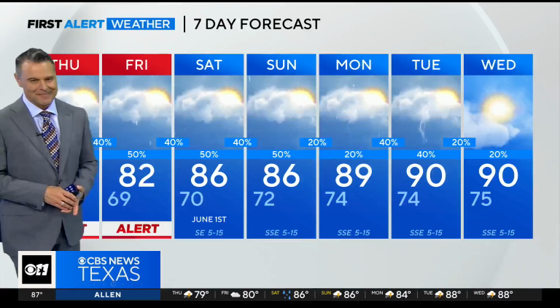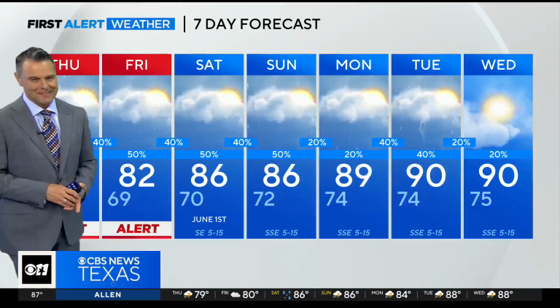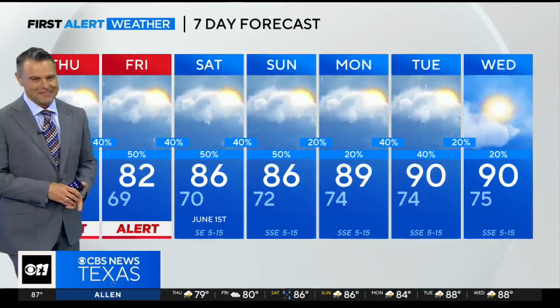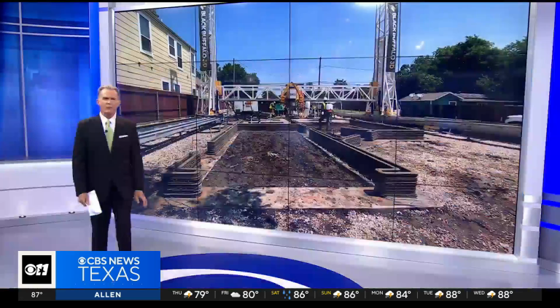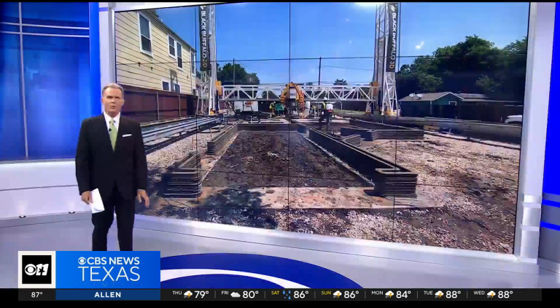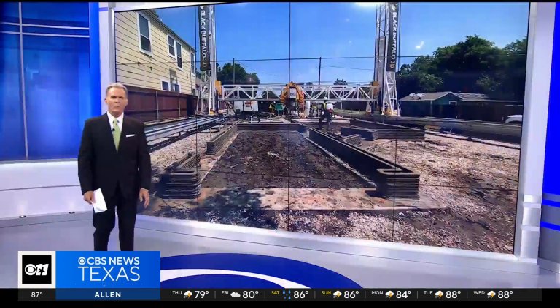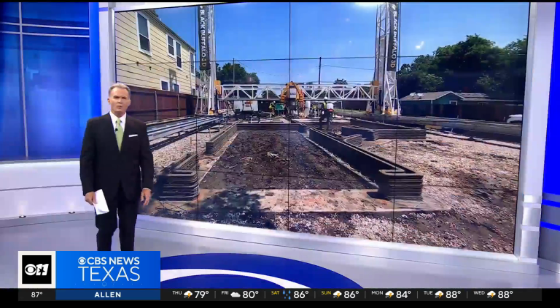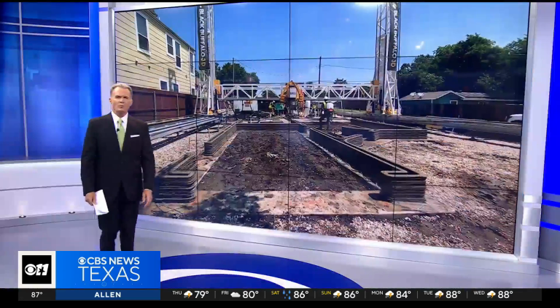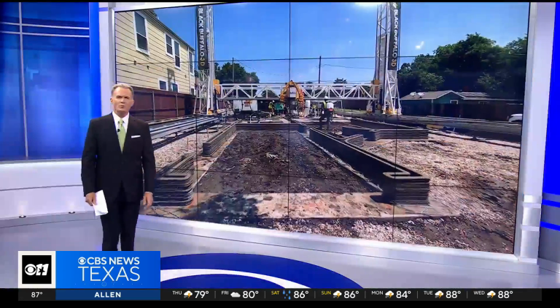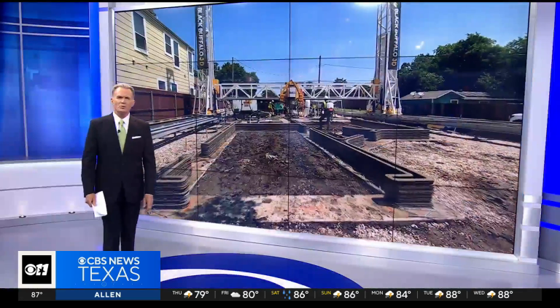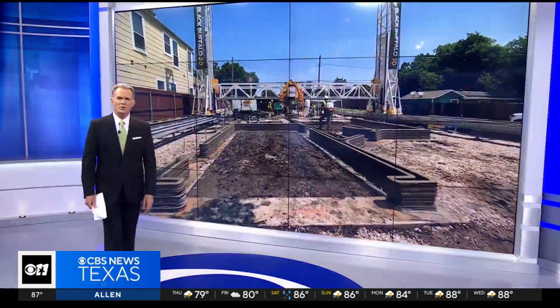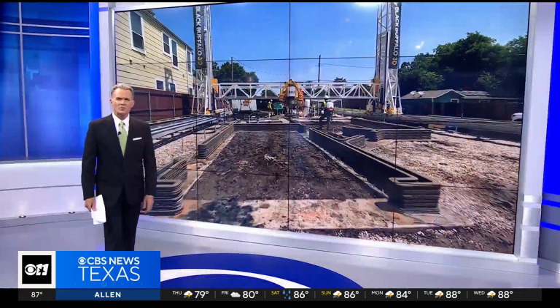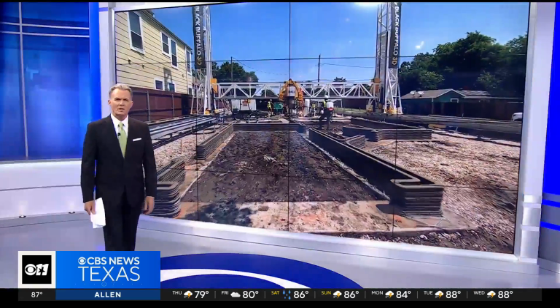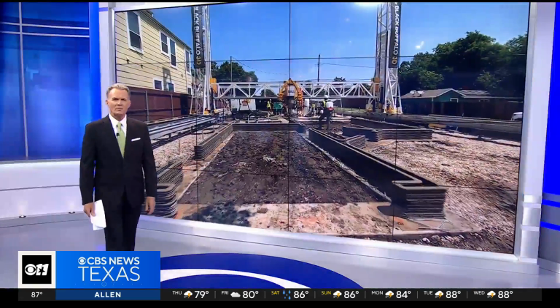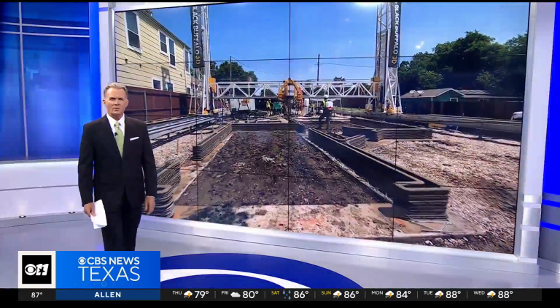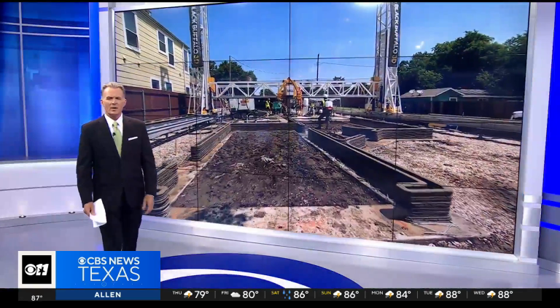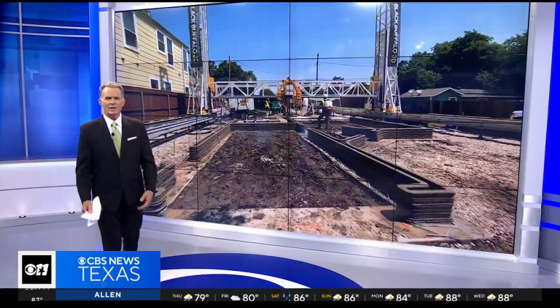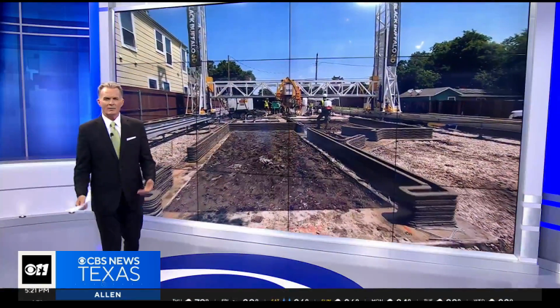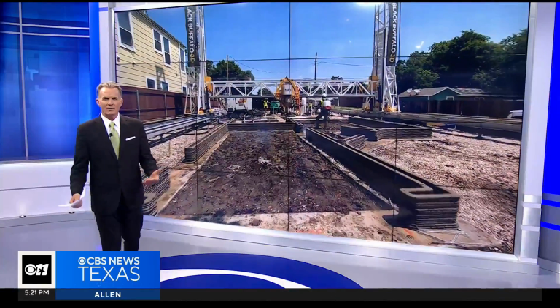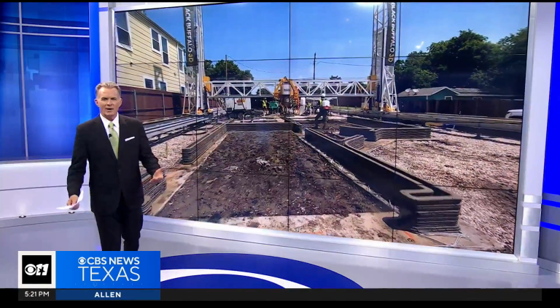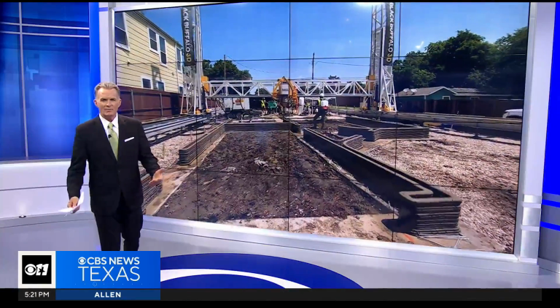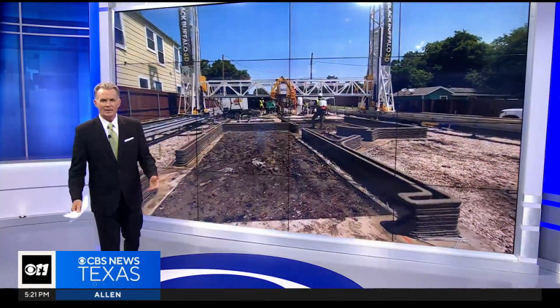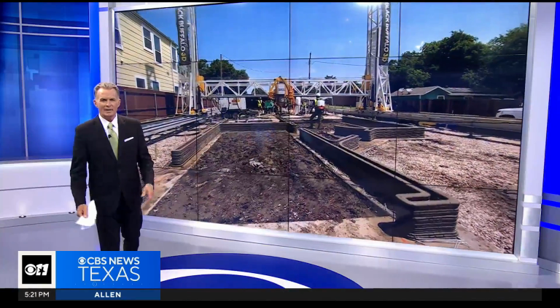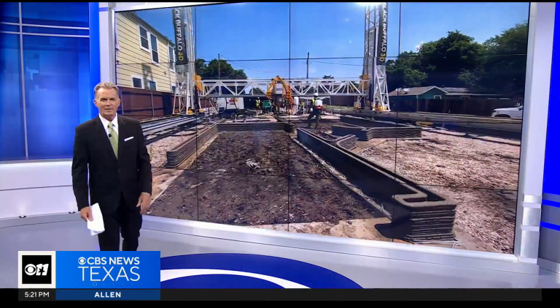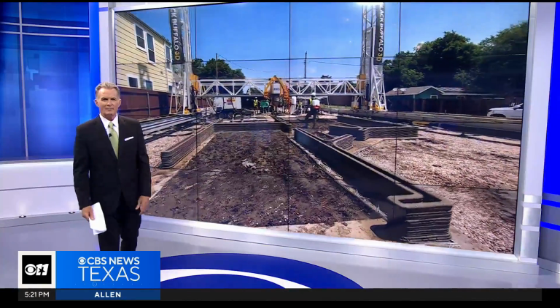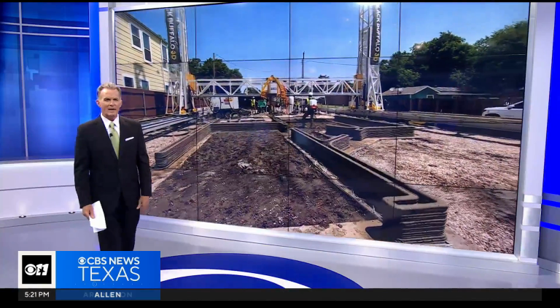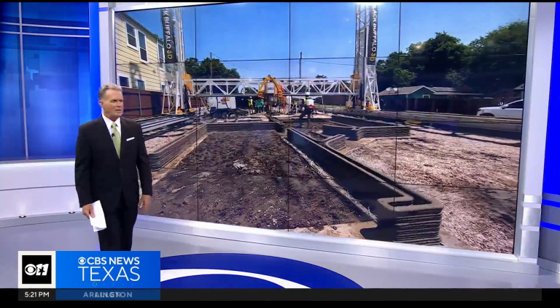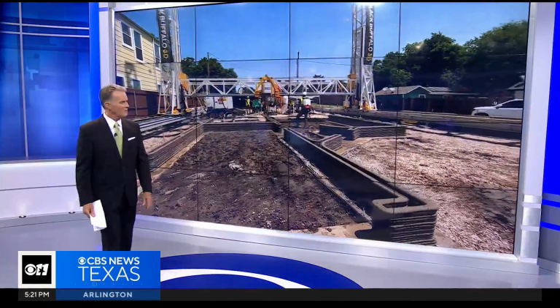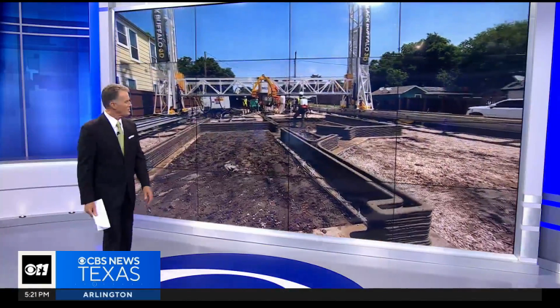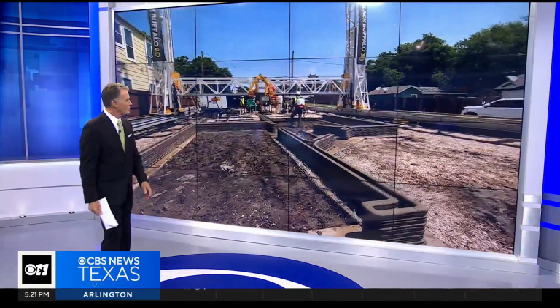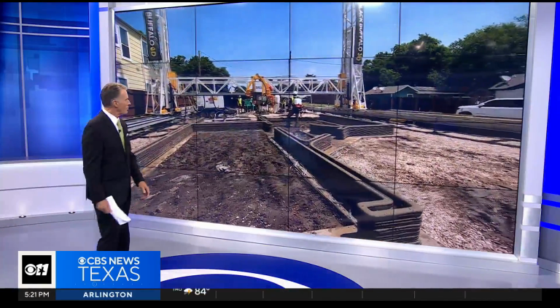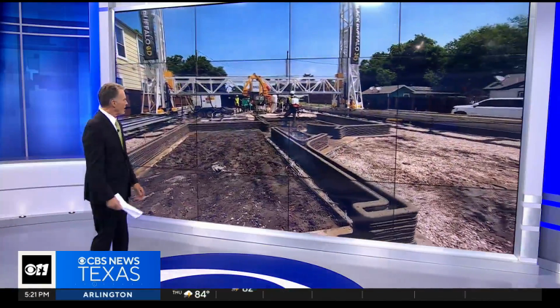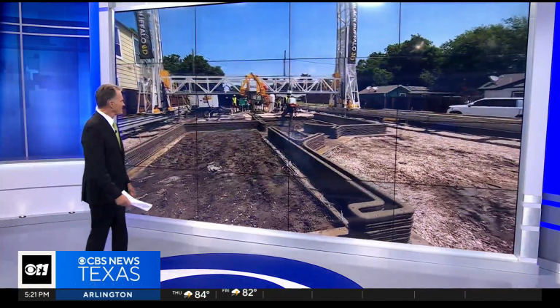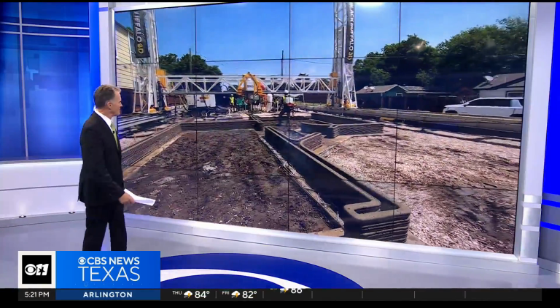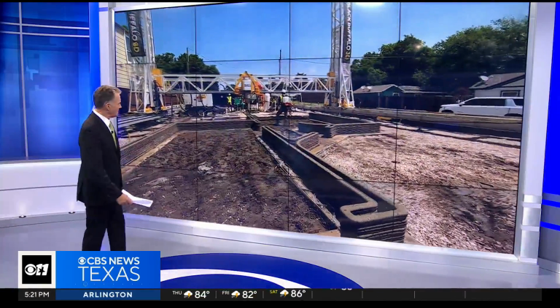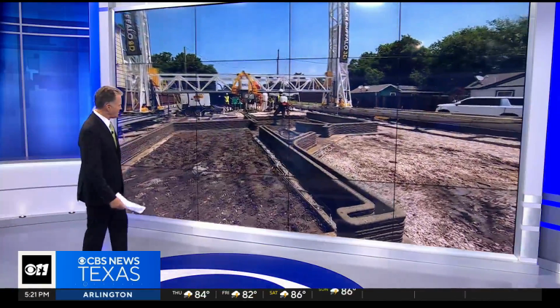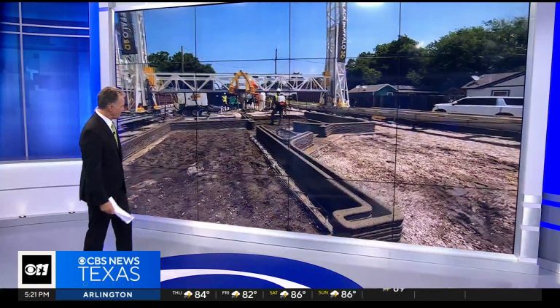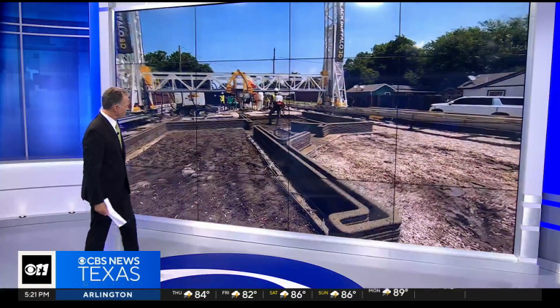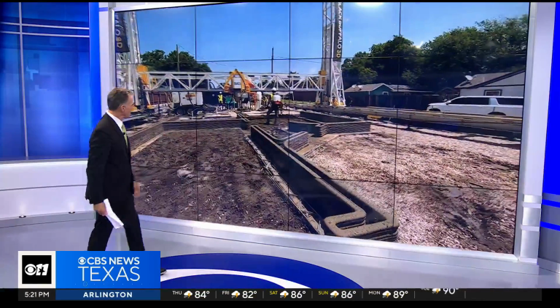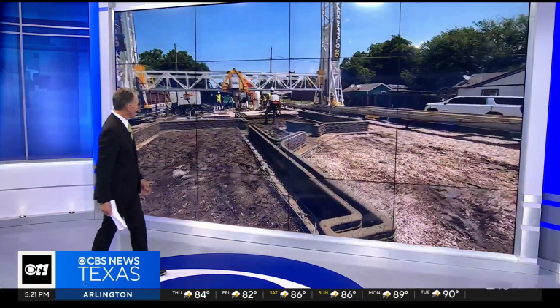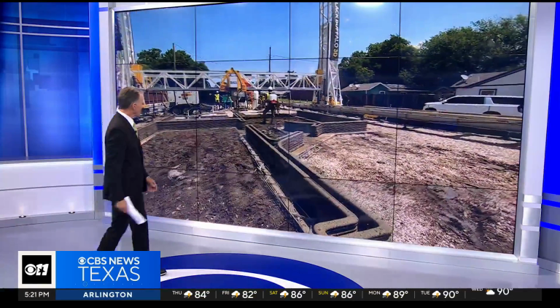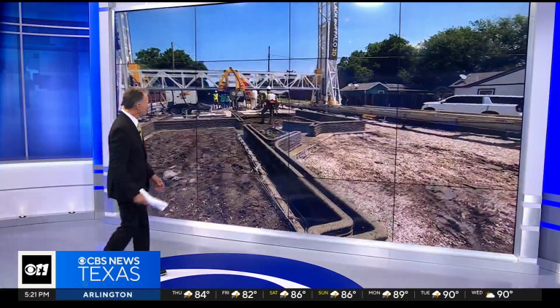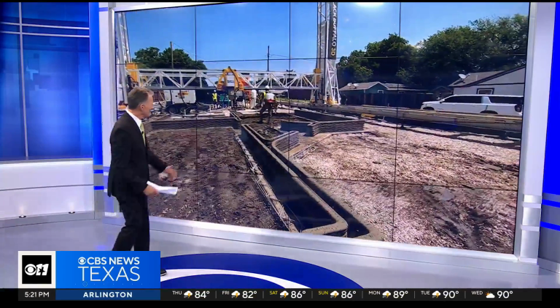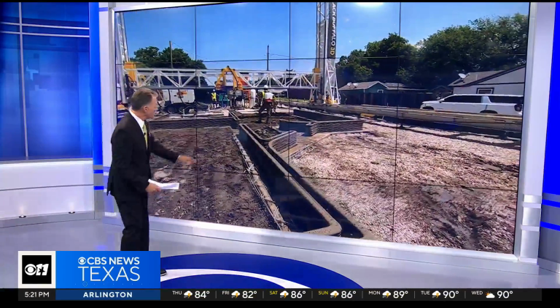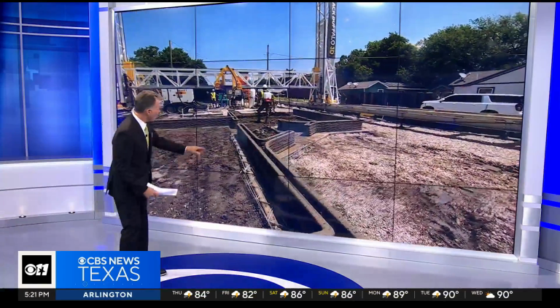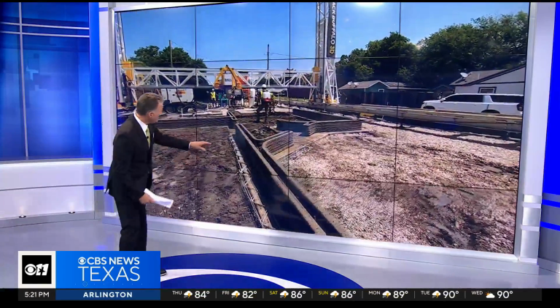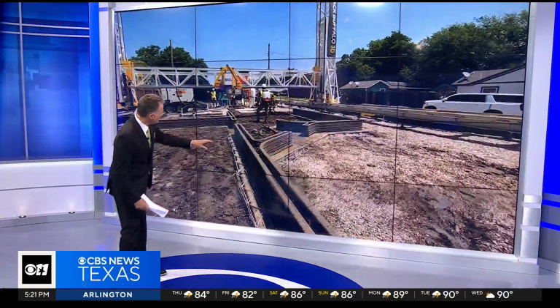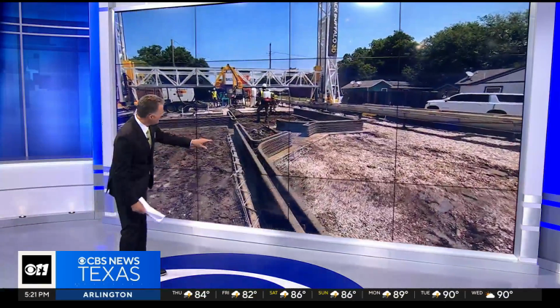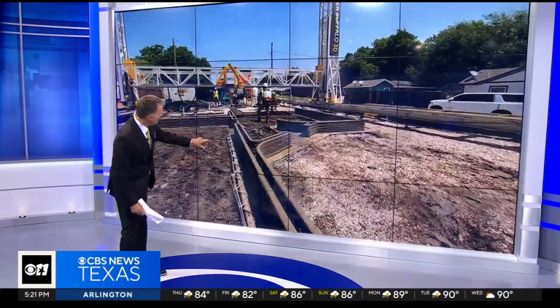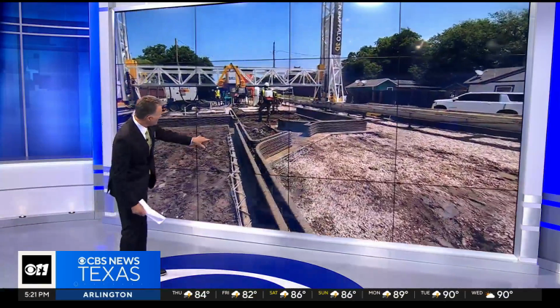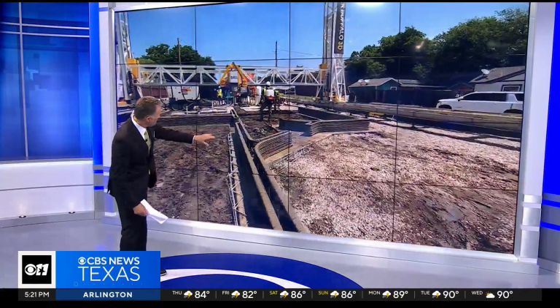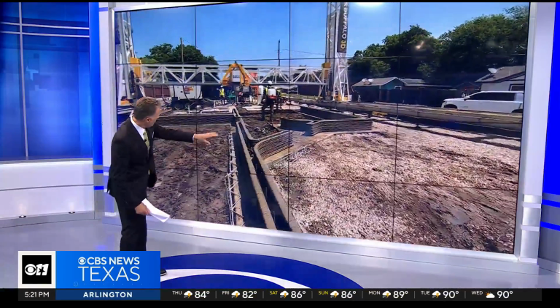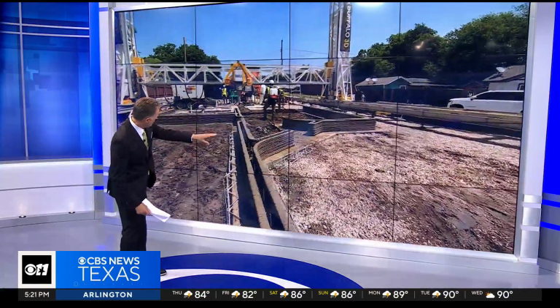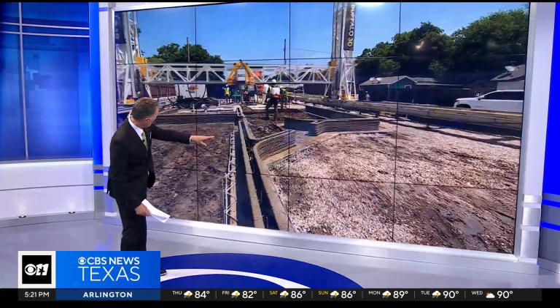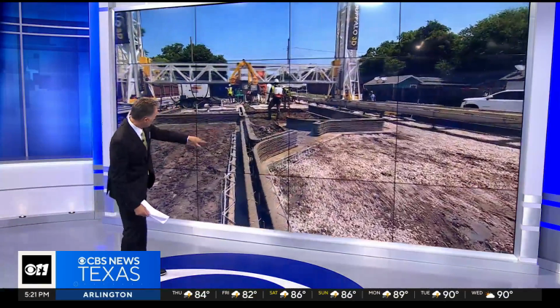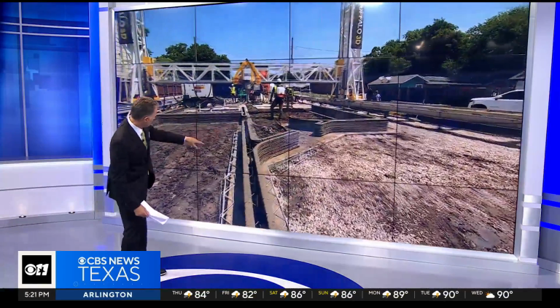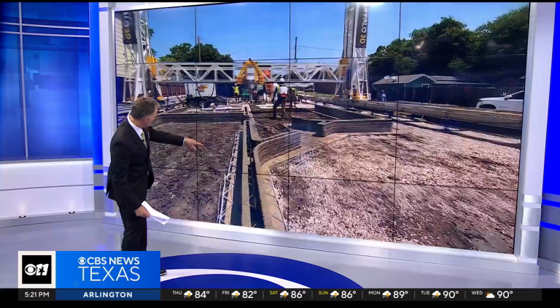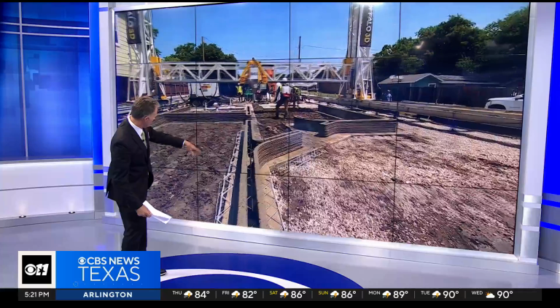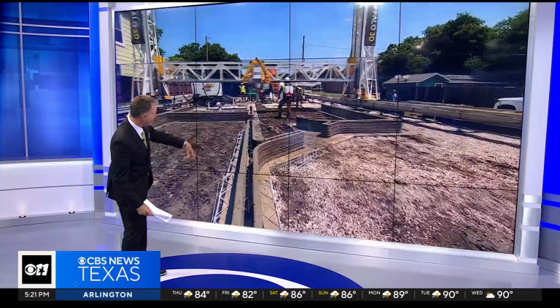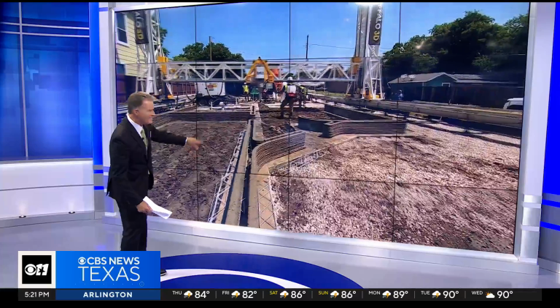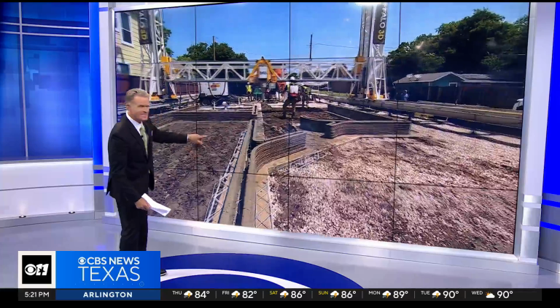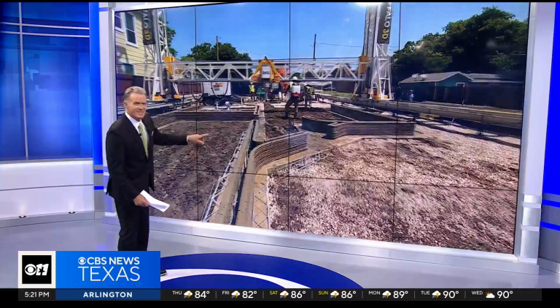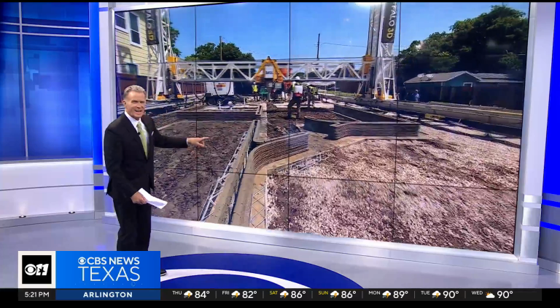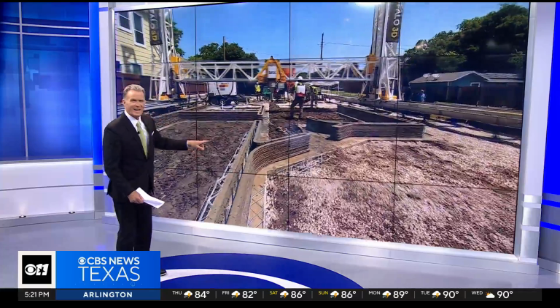Today in Fort Worth, I want to show you something. We had a crowd that ended up gathering to watch this. And you look at this and you say, what in the world is that?